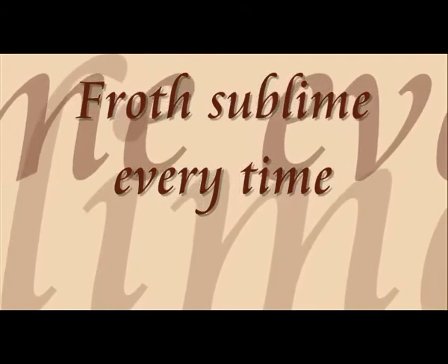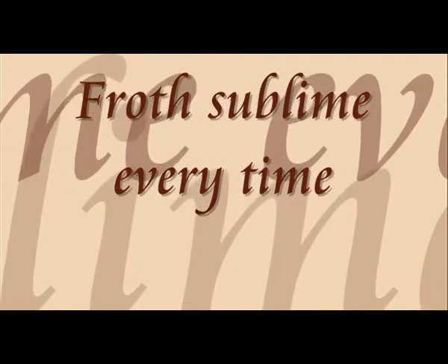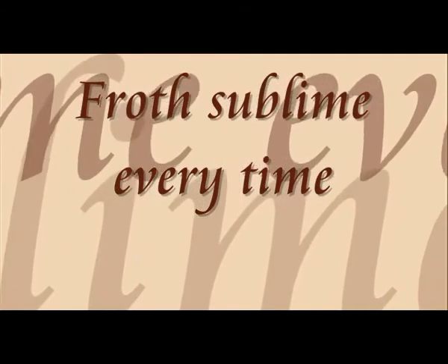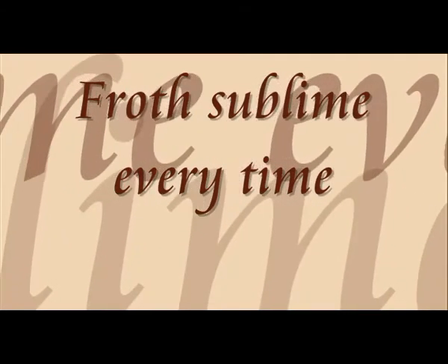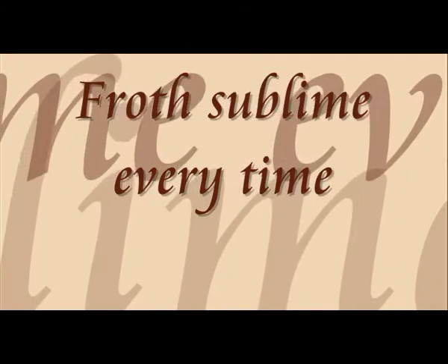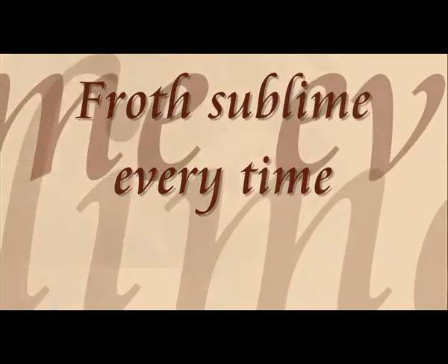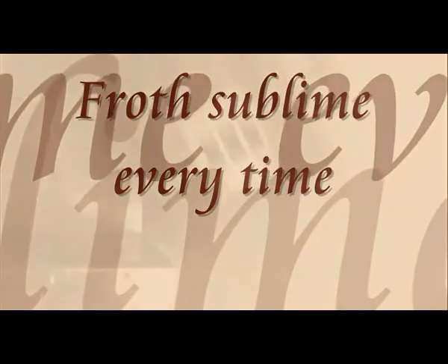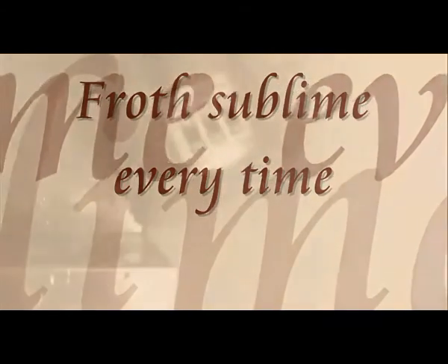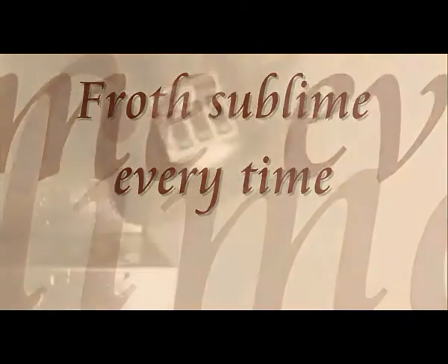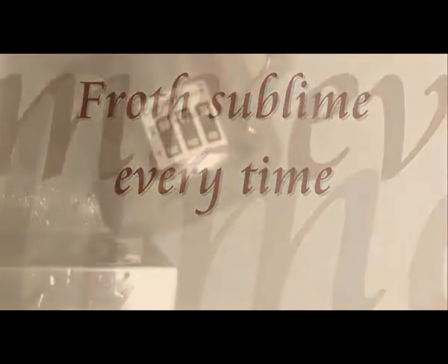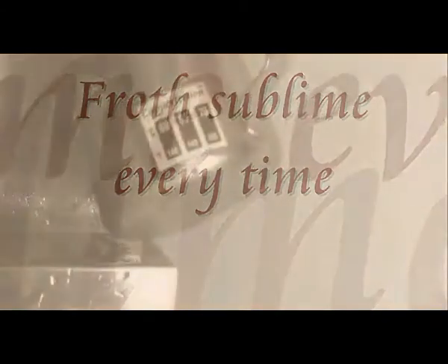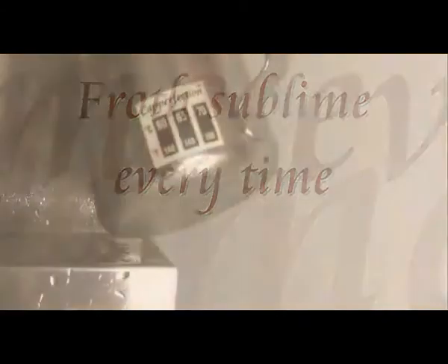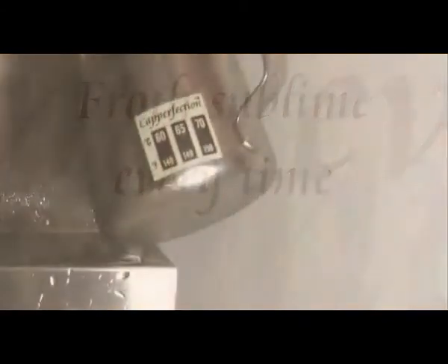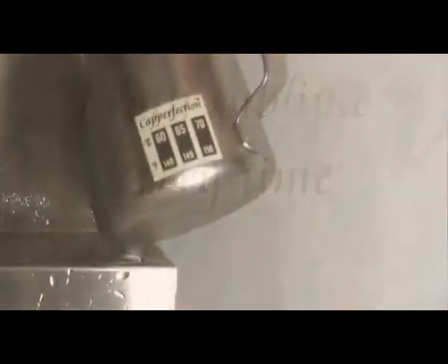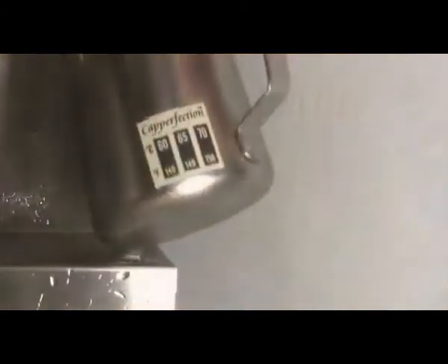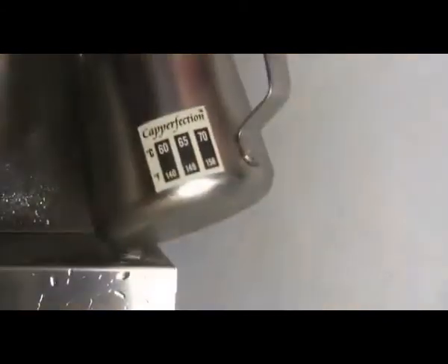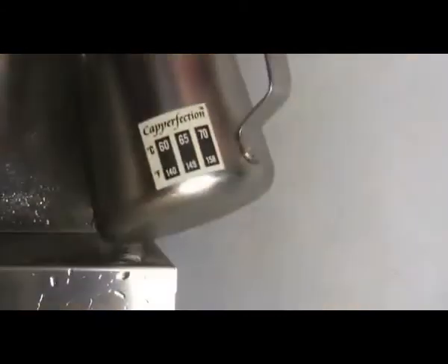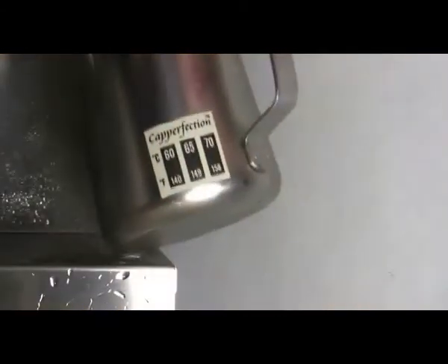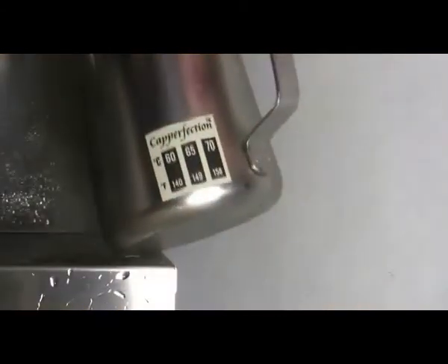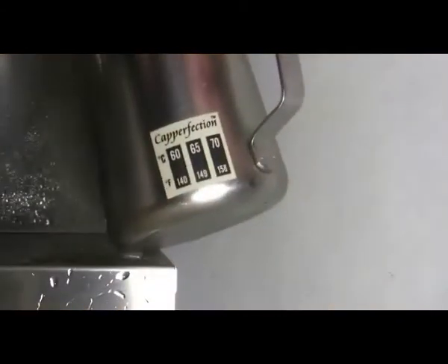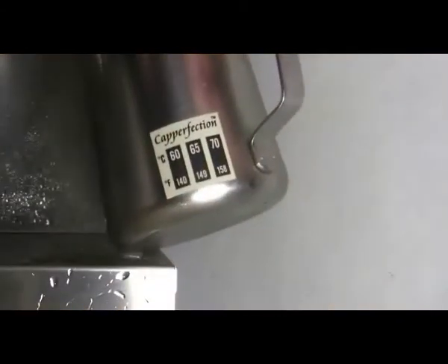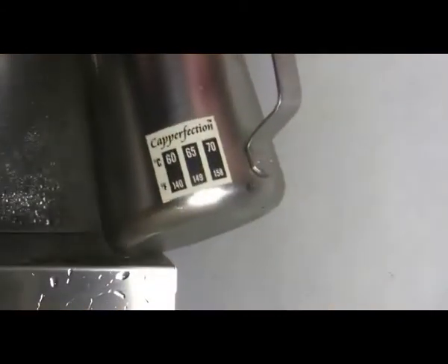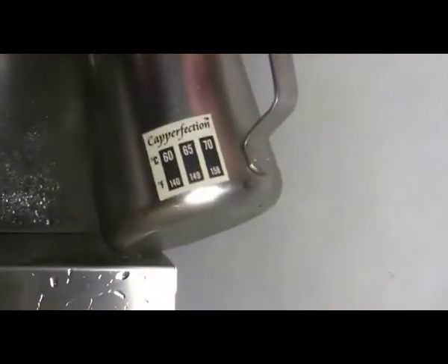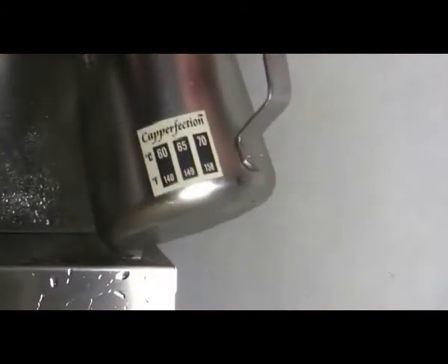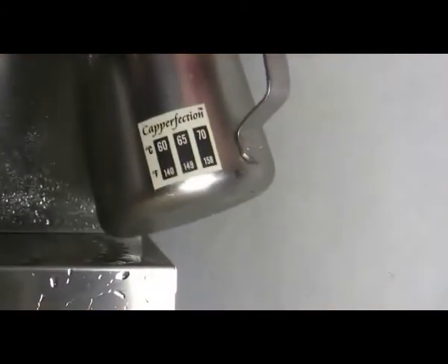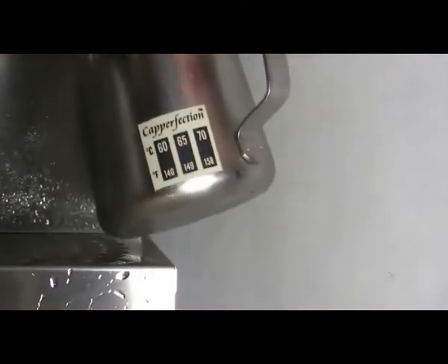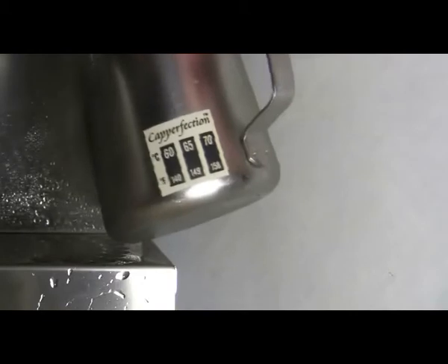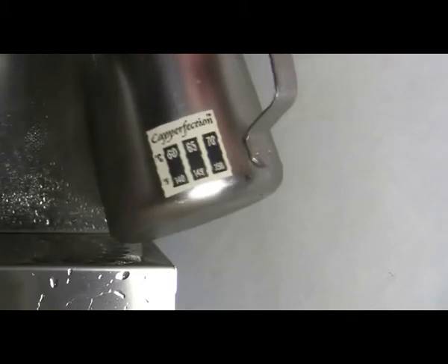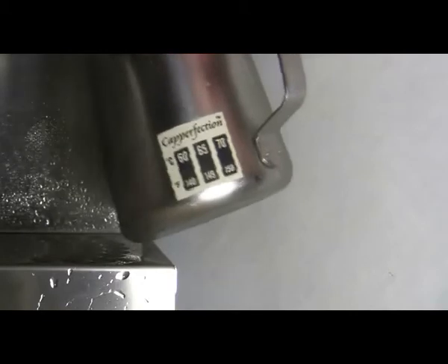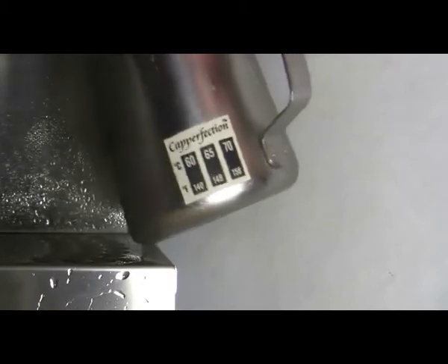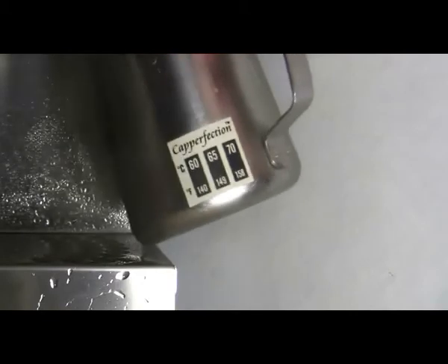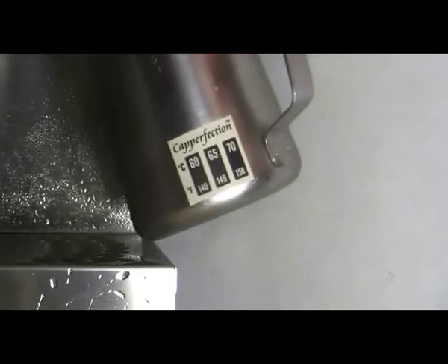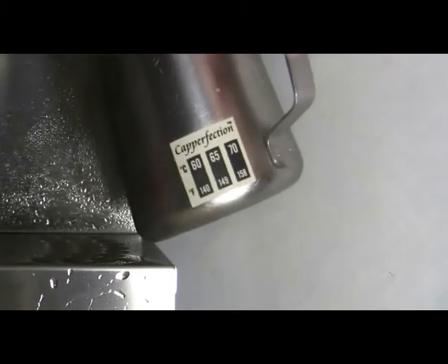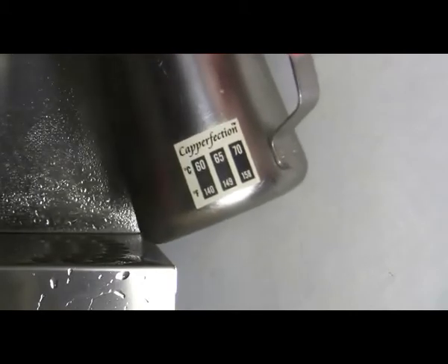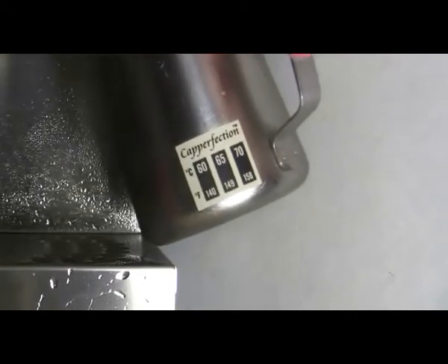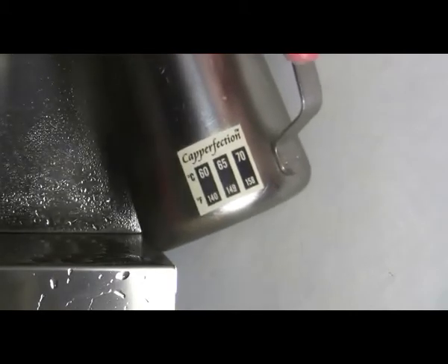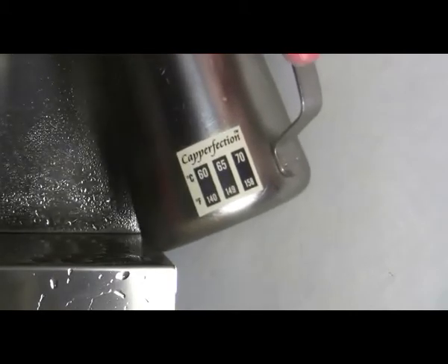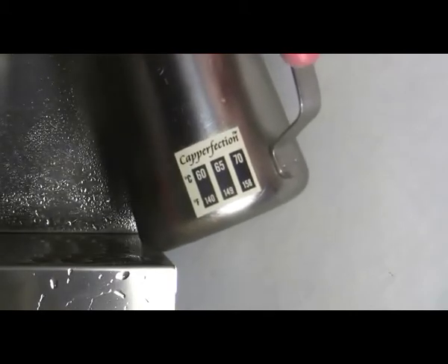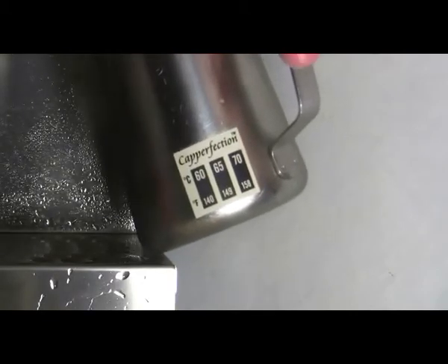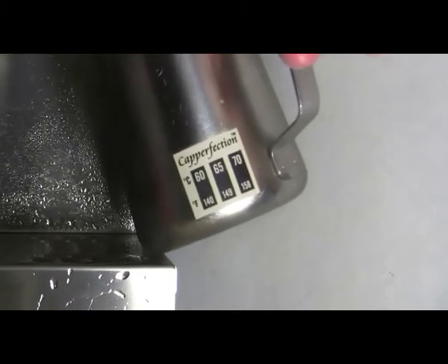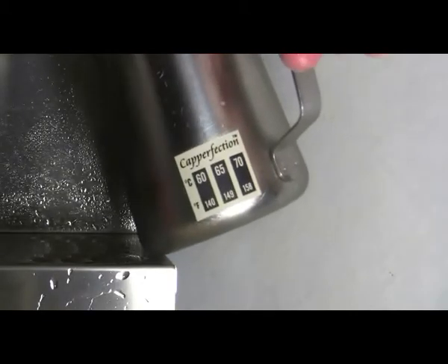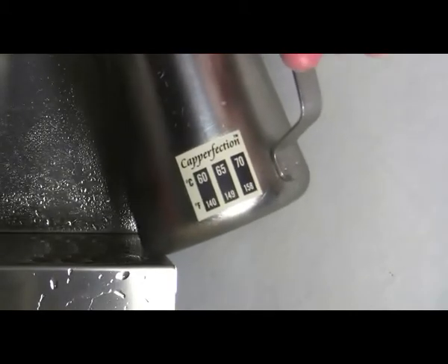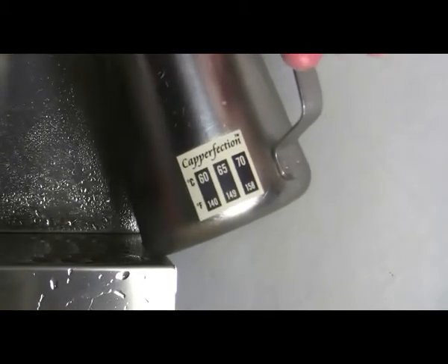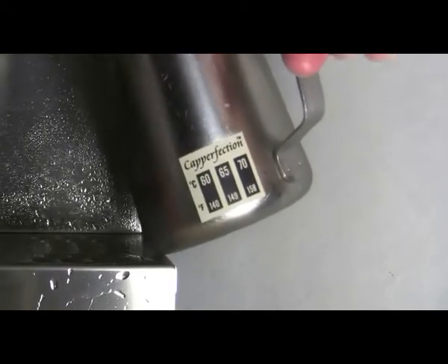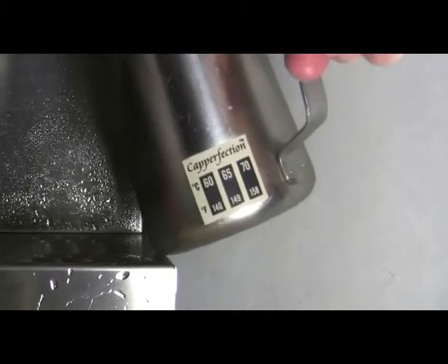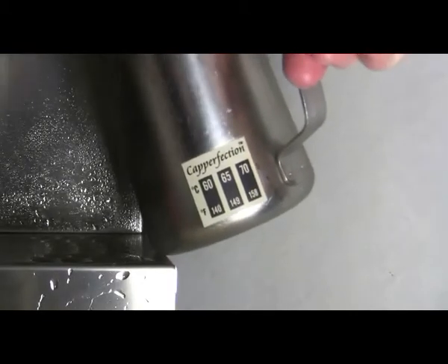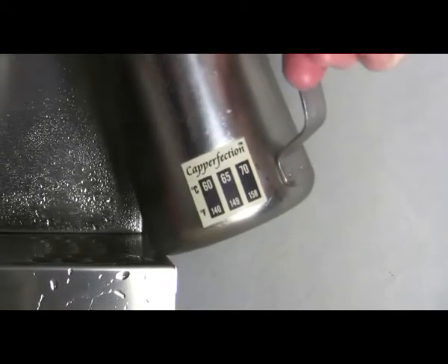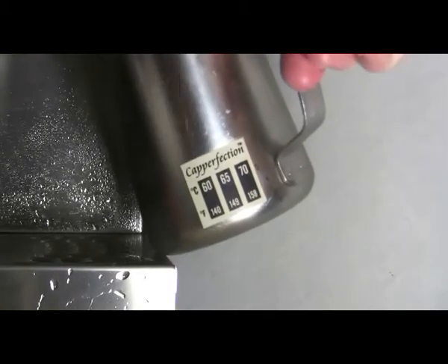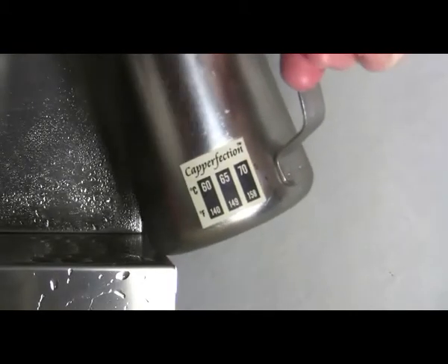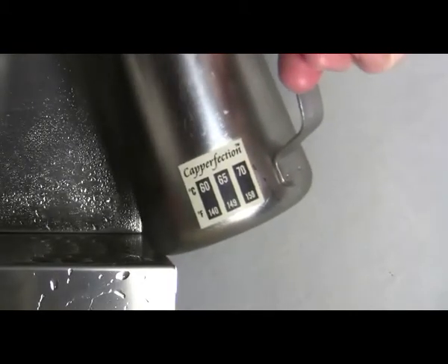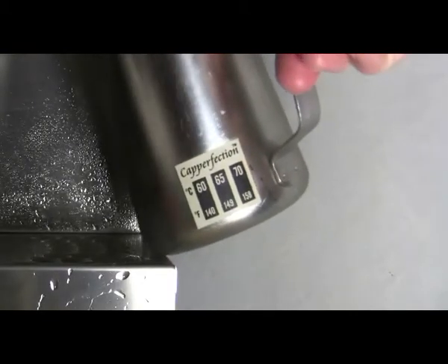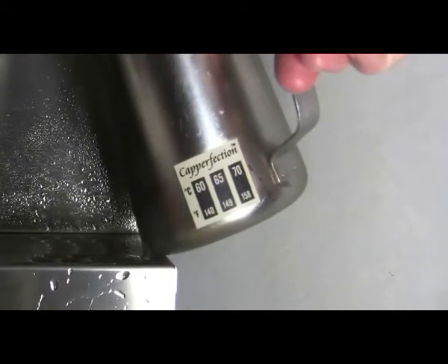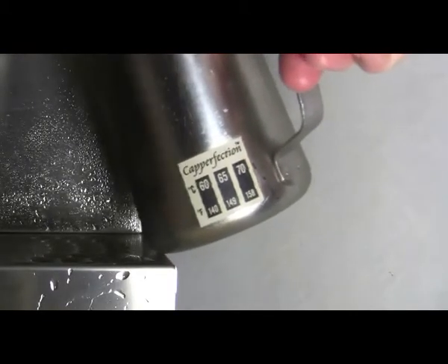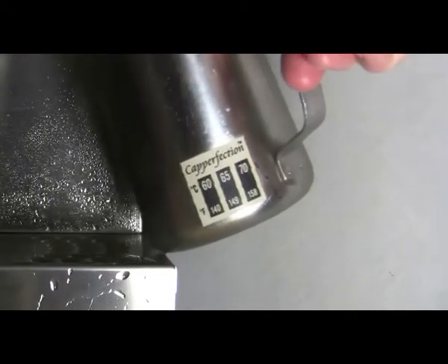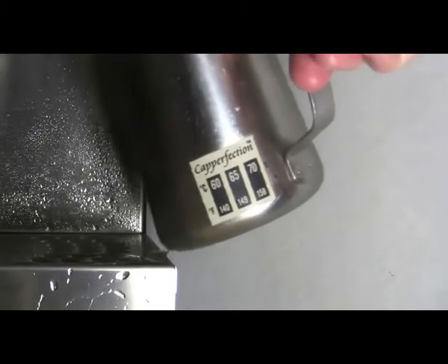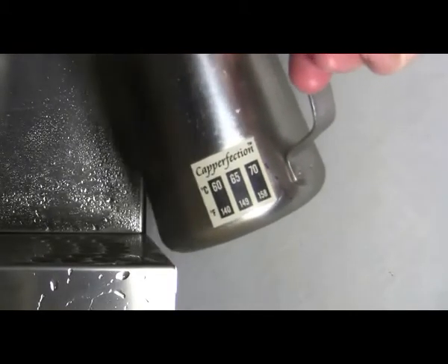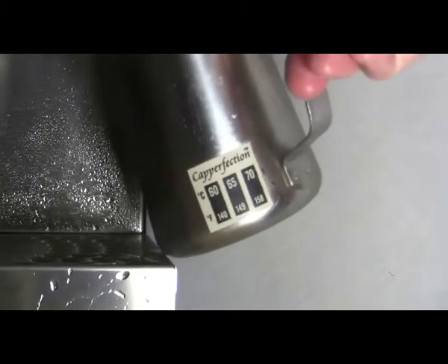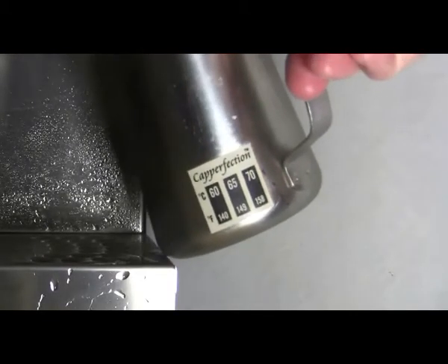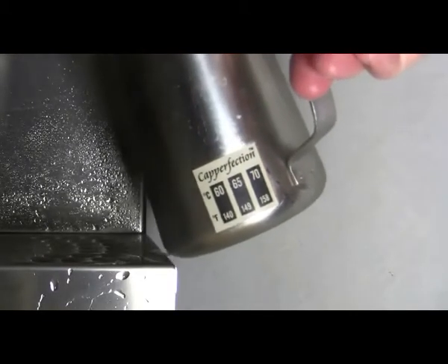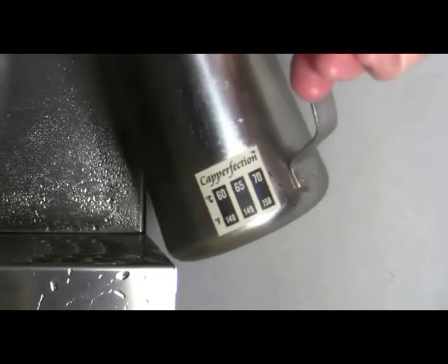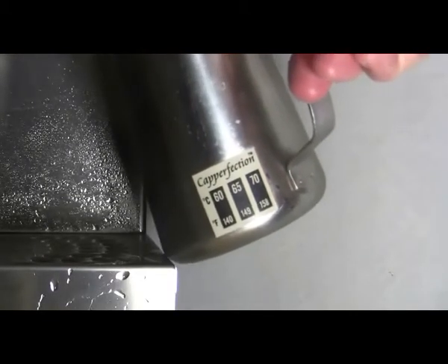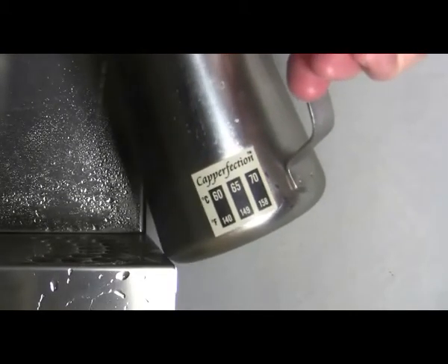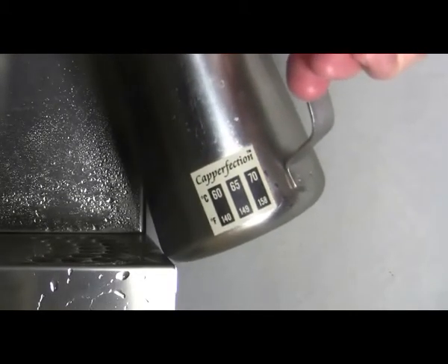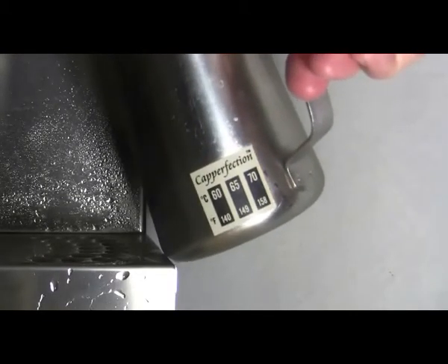You could use a thermometer inside the jug, but then you have to take it out and clean it every time. Who's got time for that?